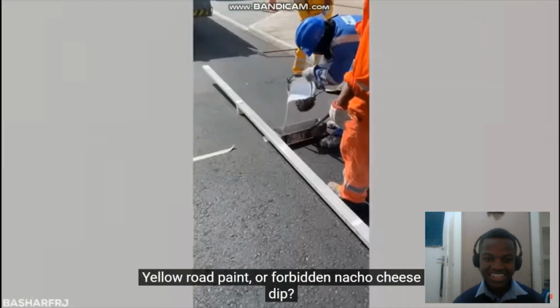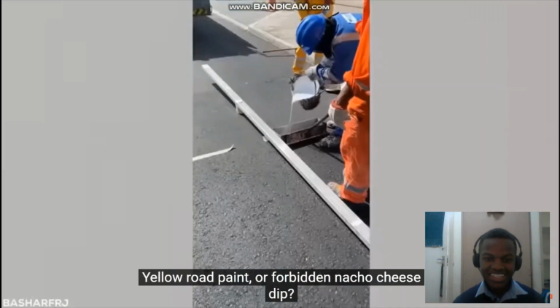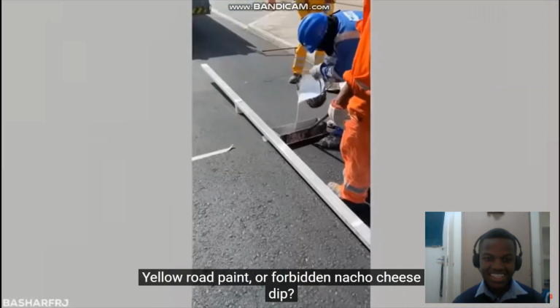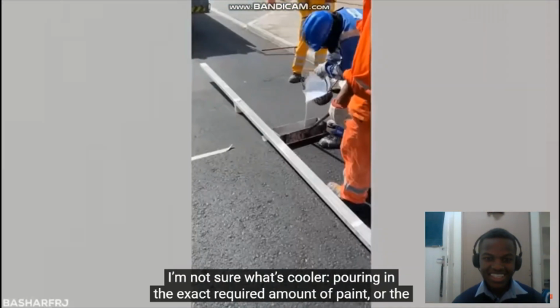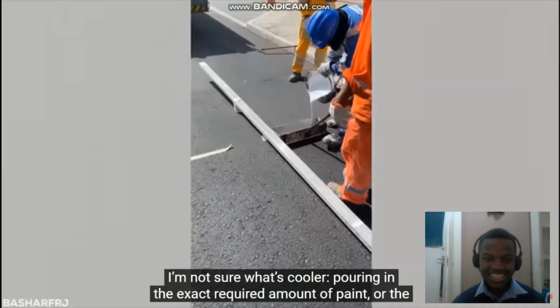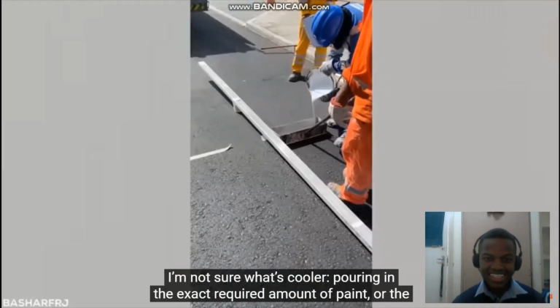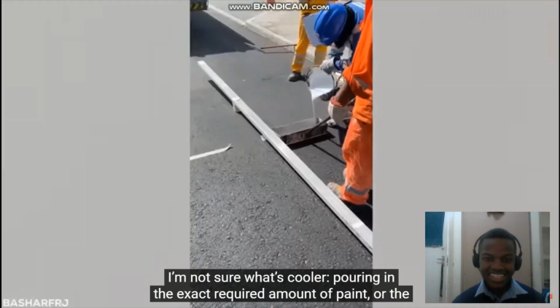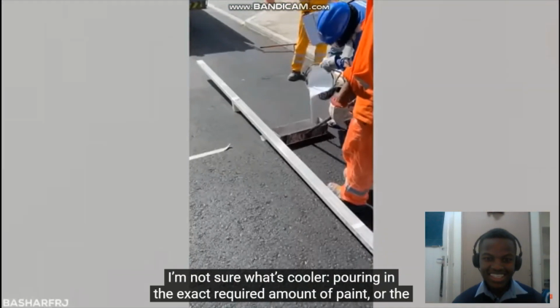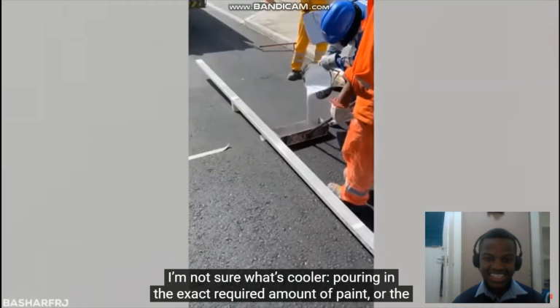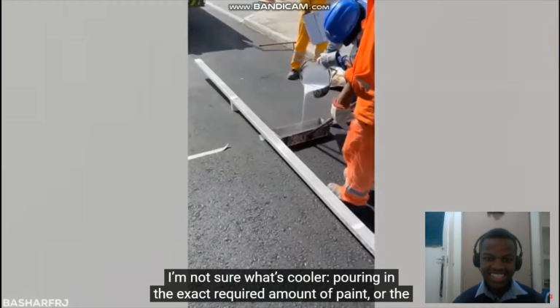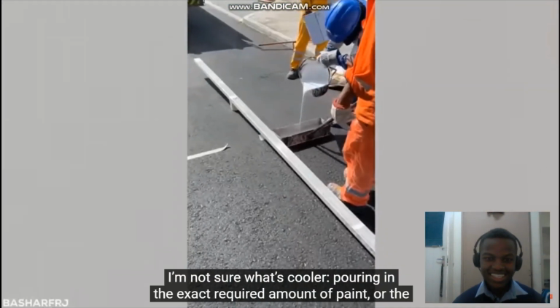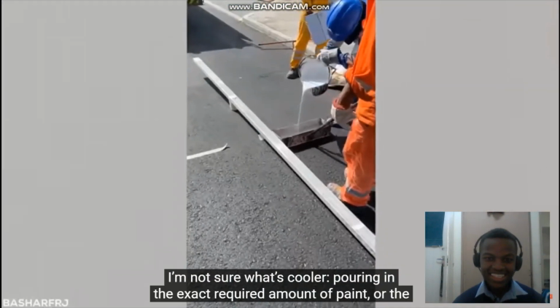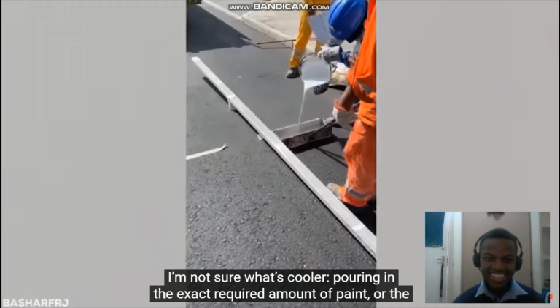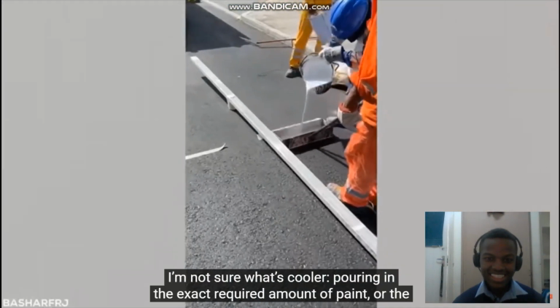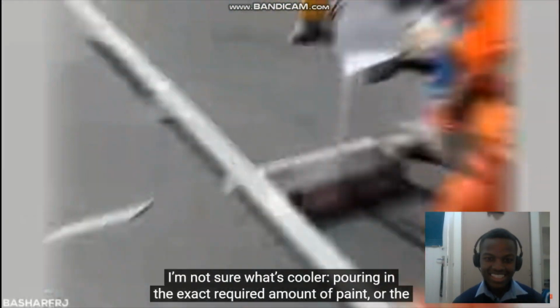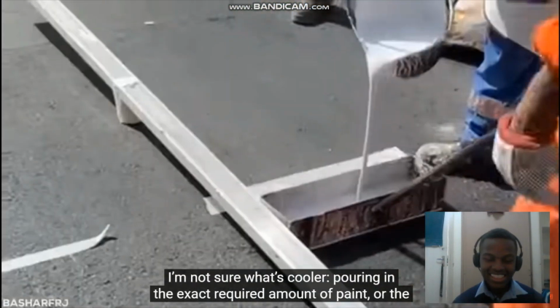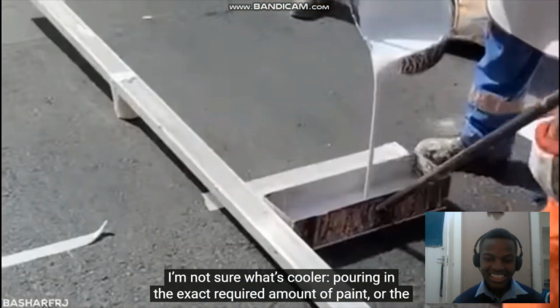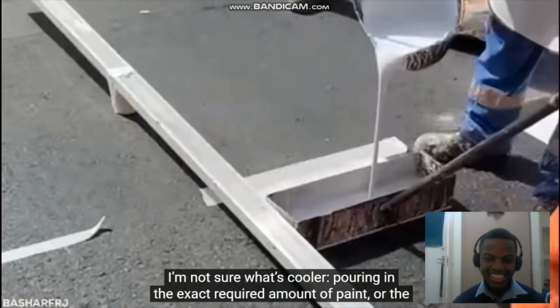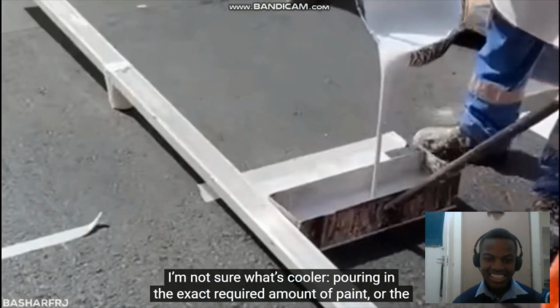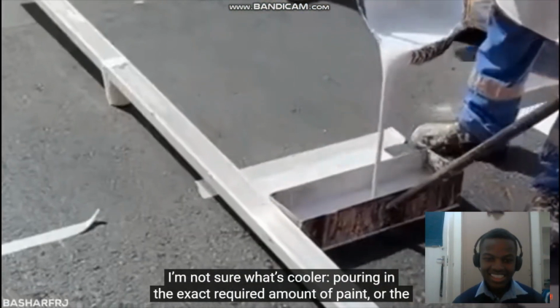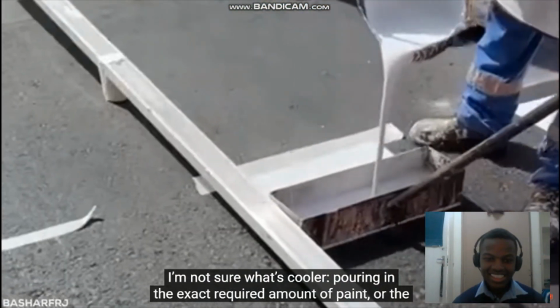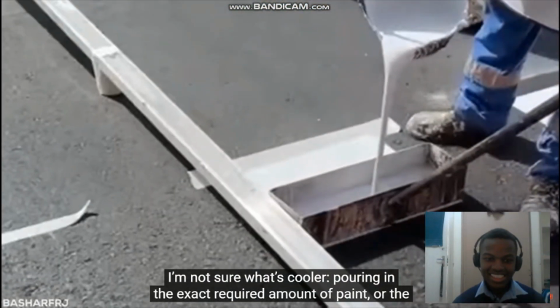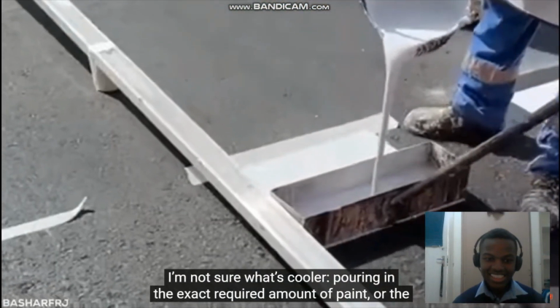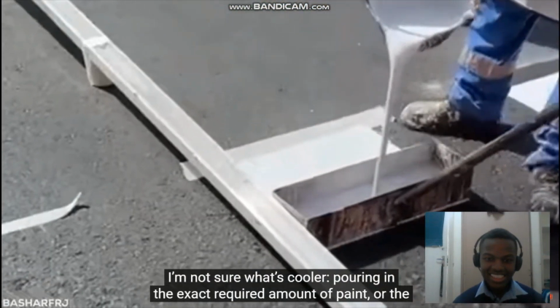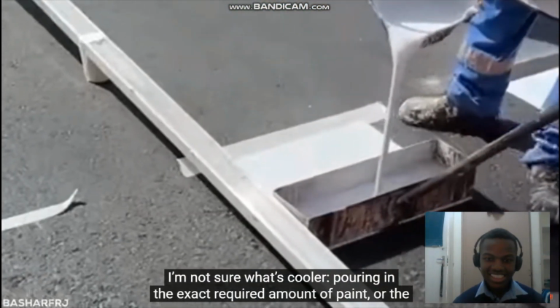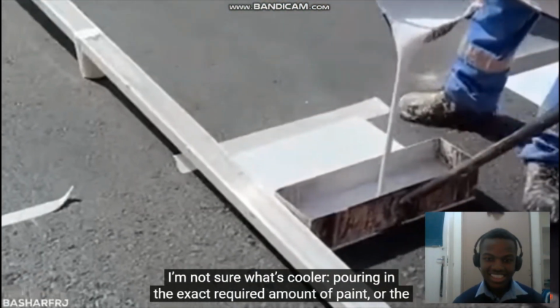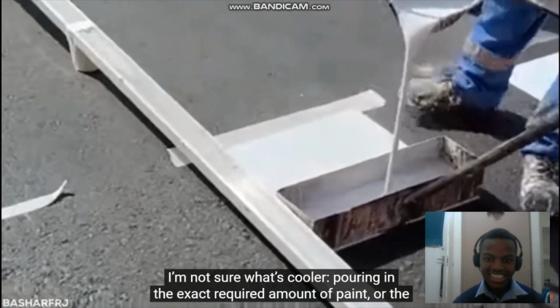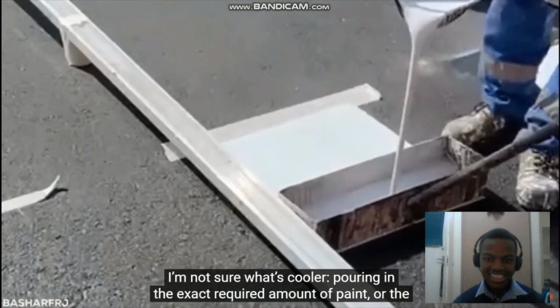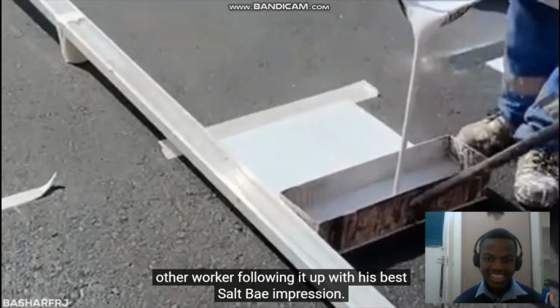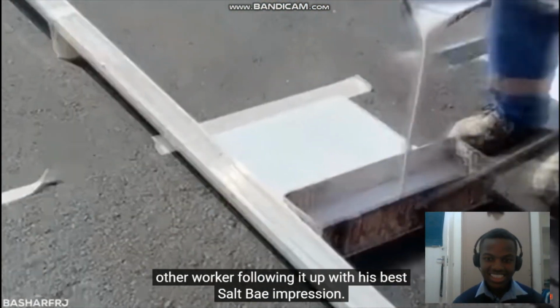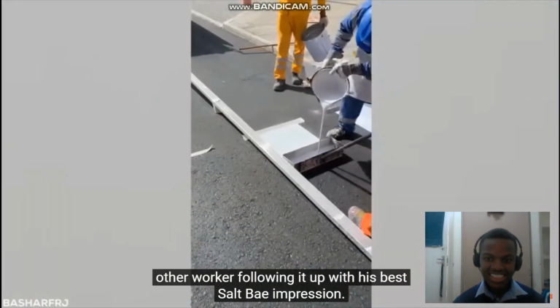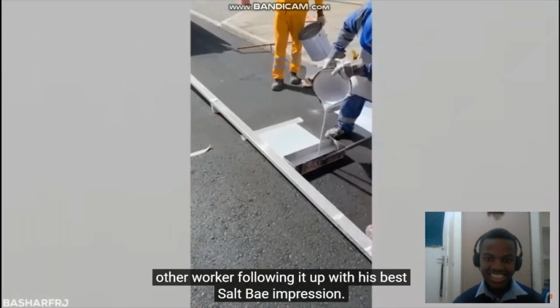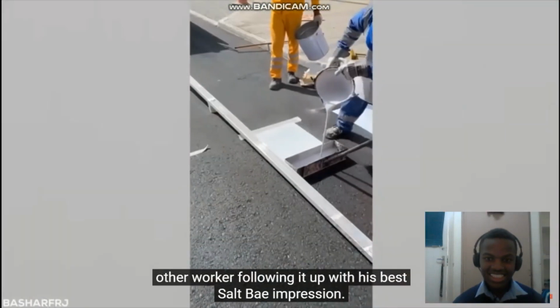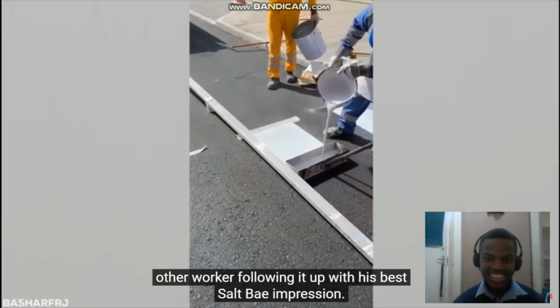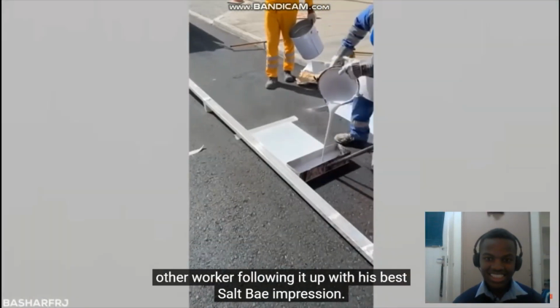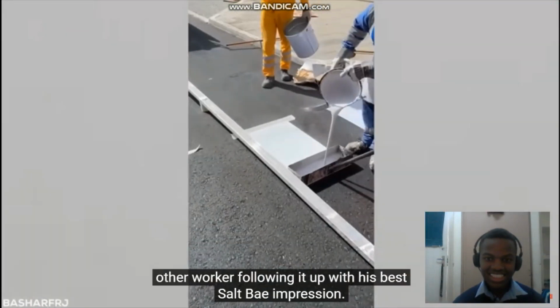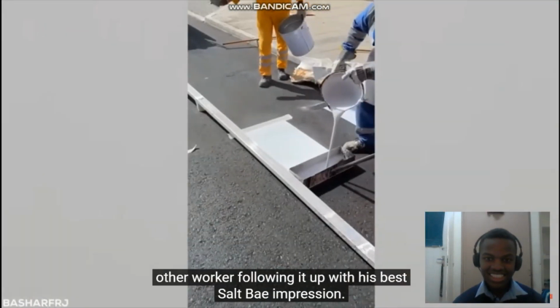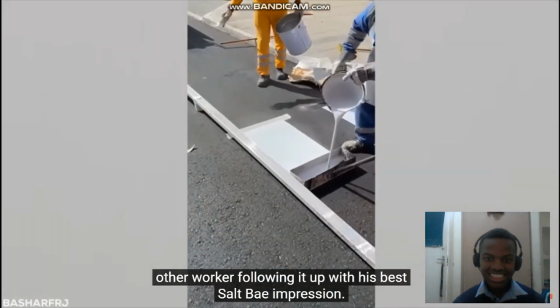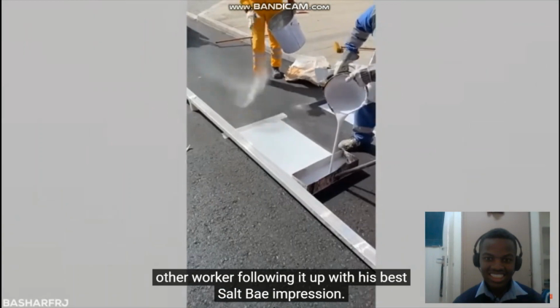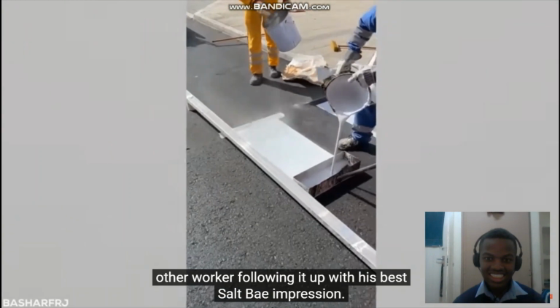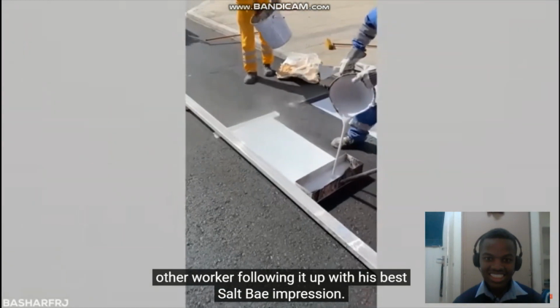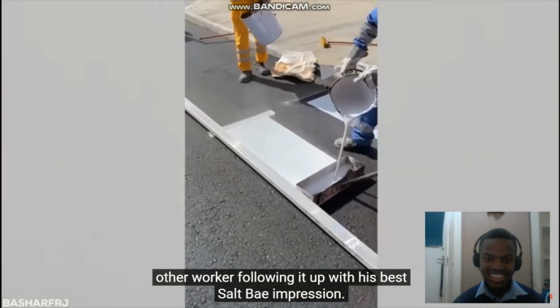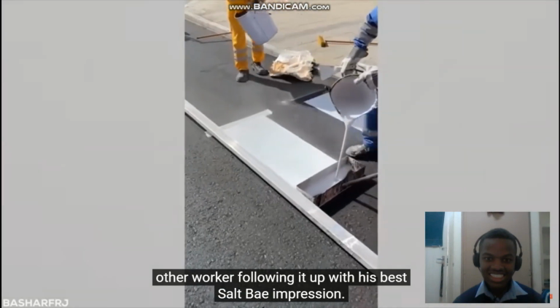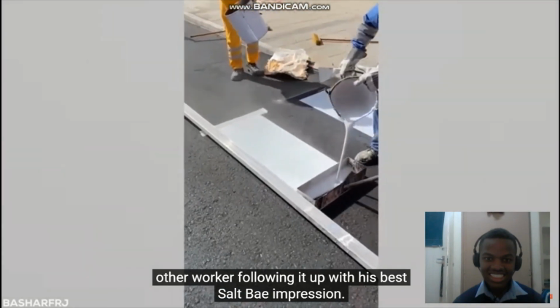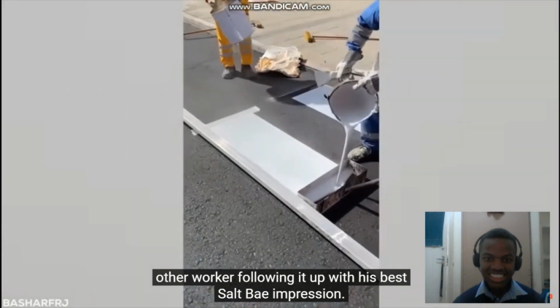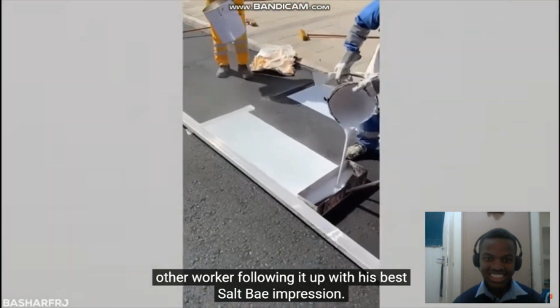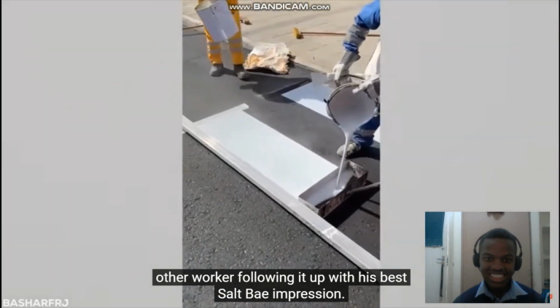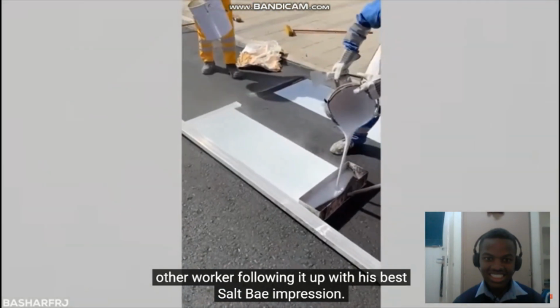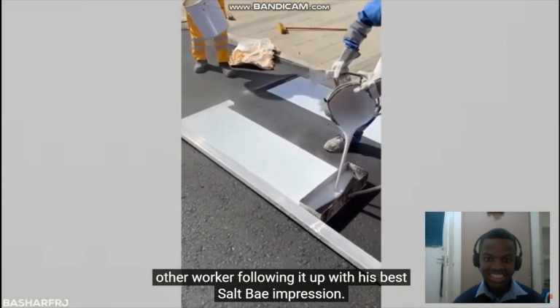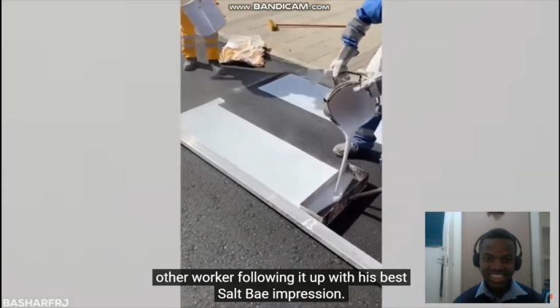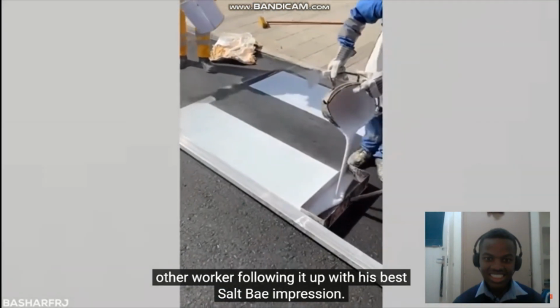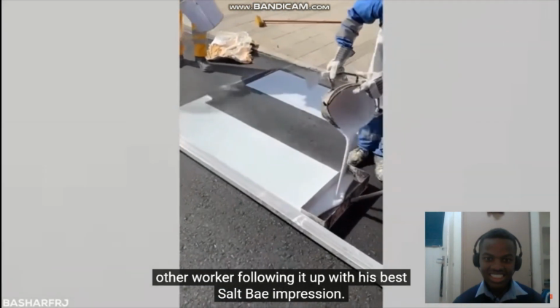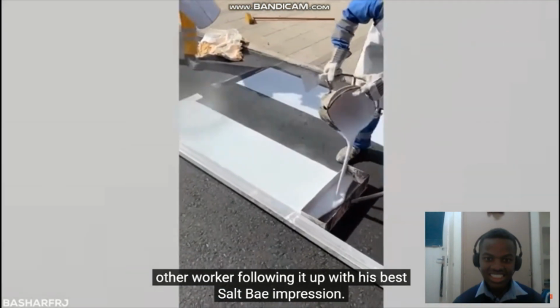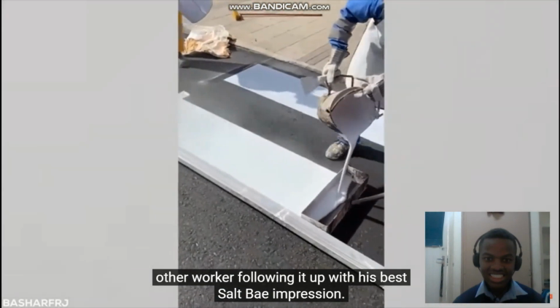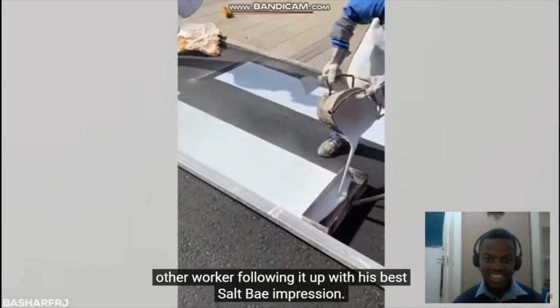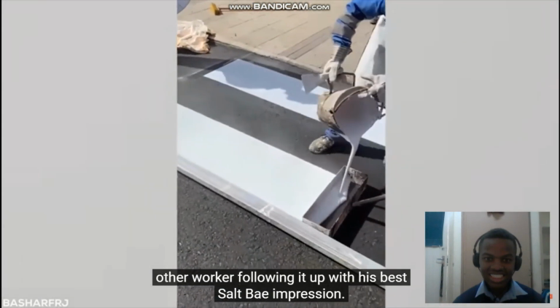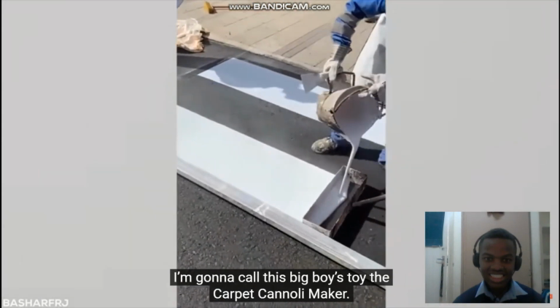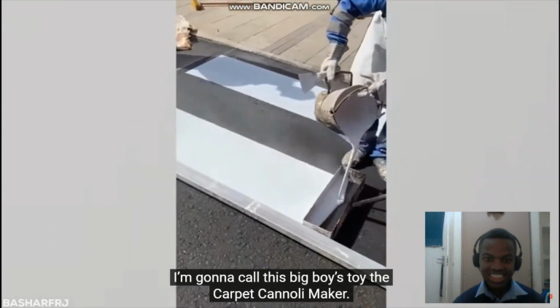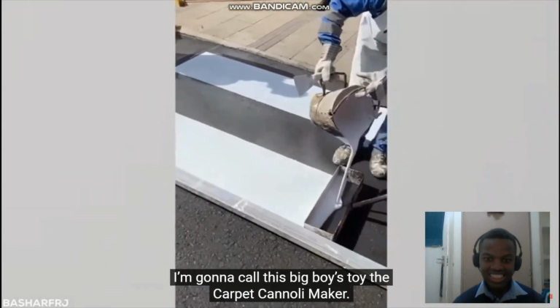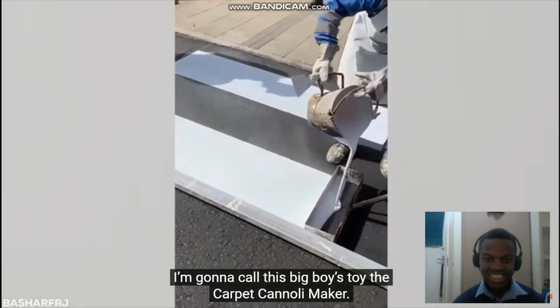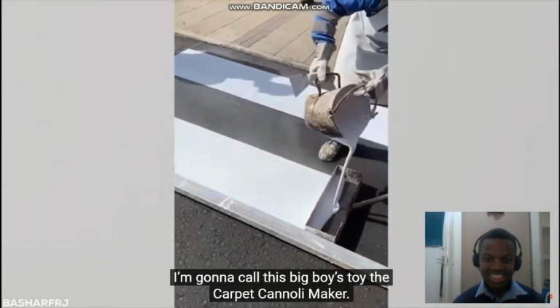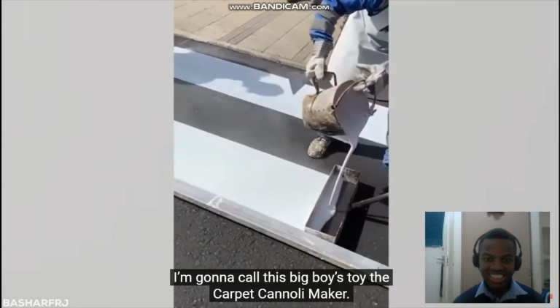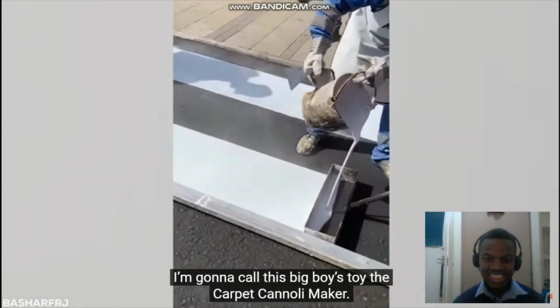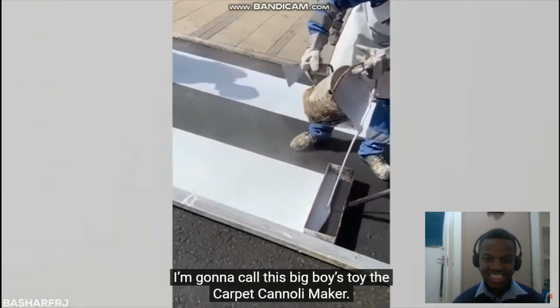Now I'm not sure what's cooler — pouring in the exact required amount of paint, or the other worker following it up with his best Salt Bae impression. Nice.